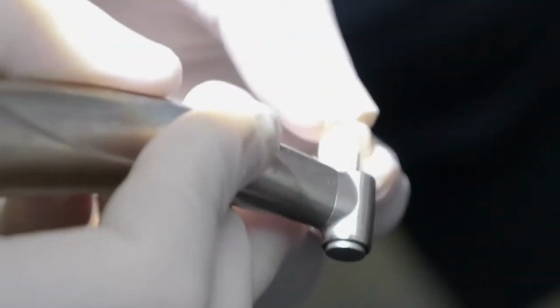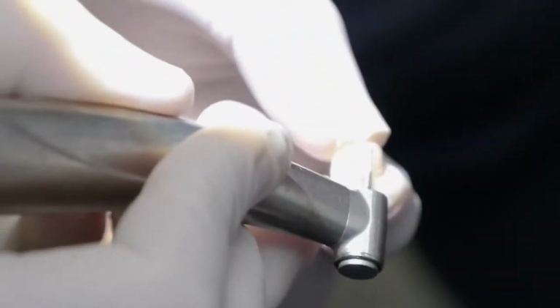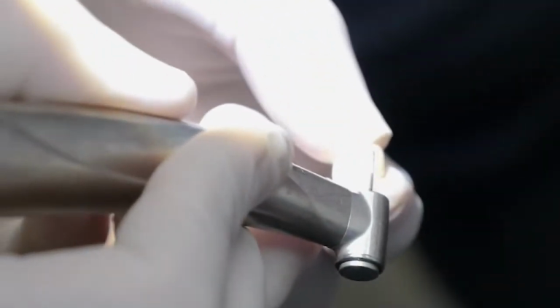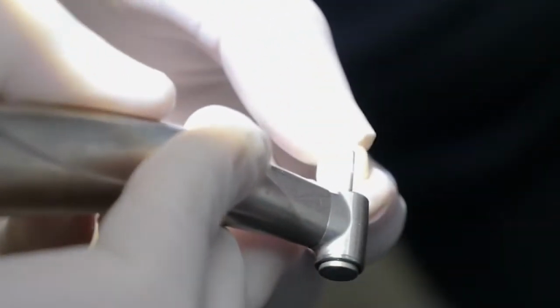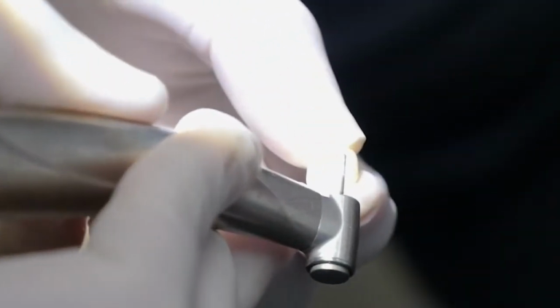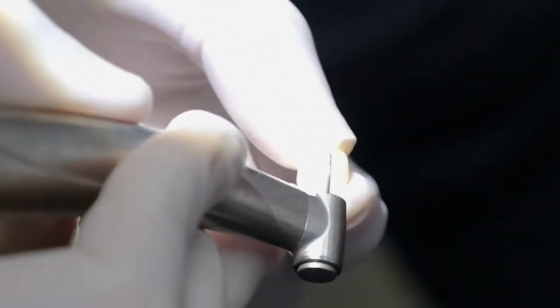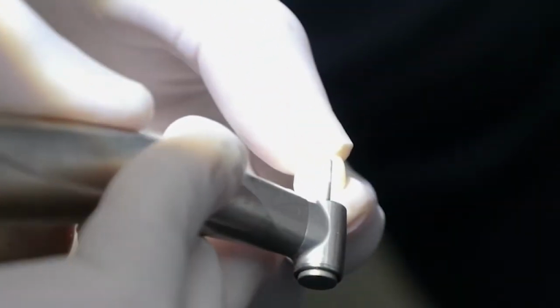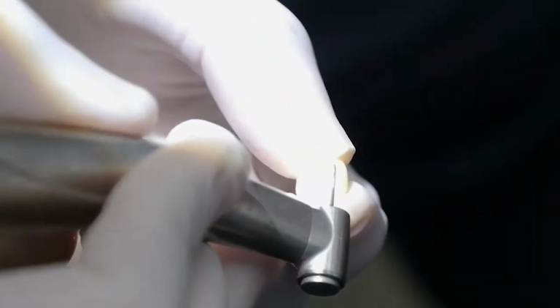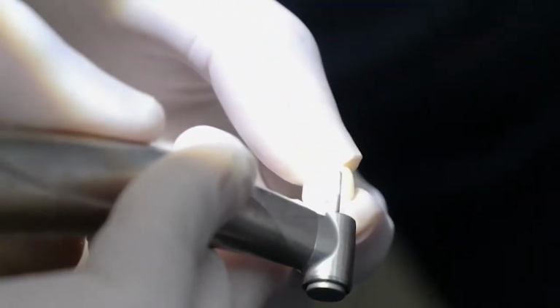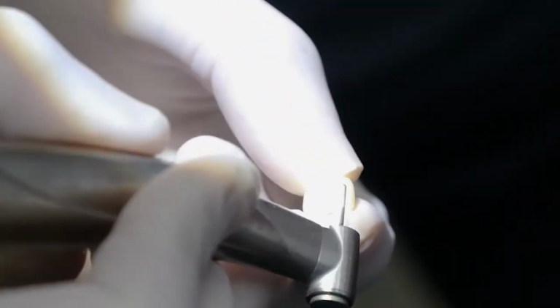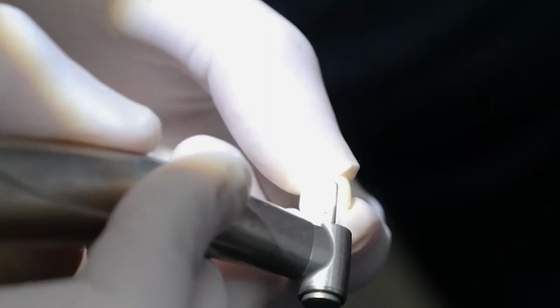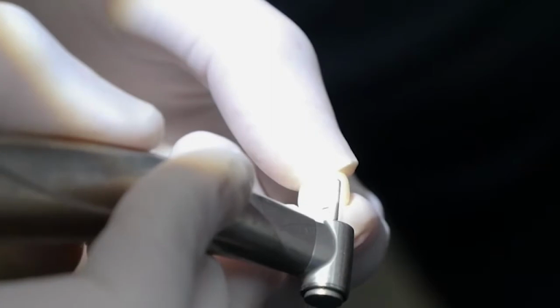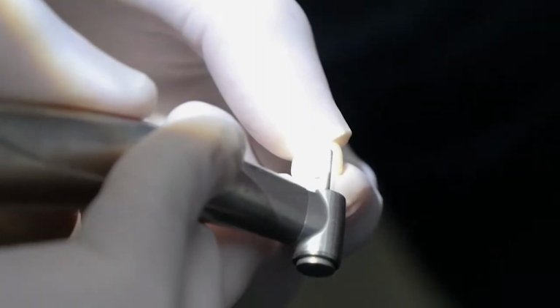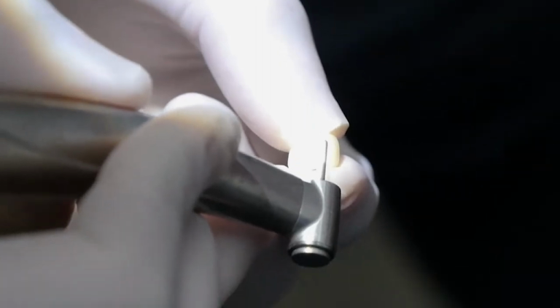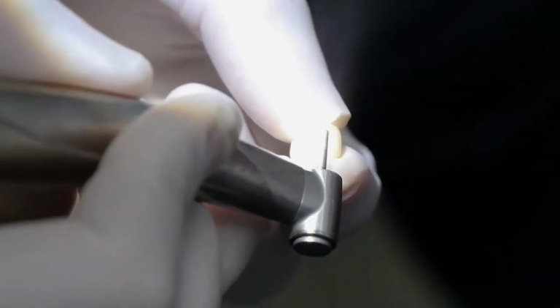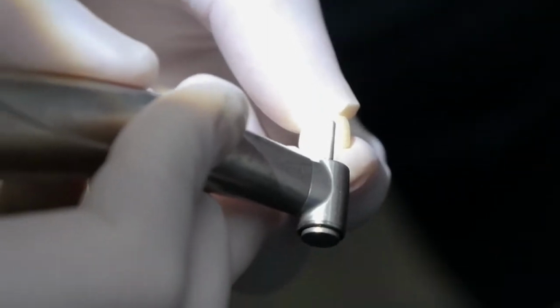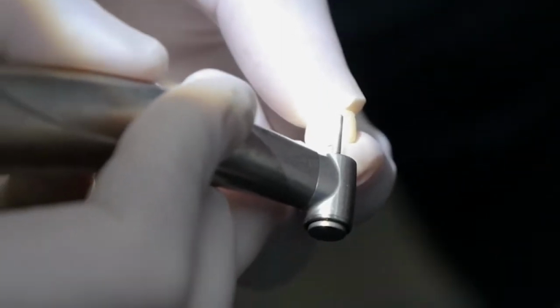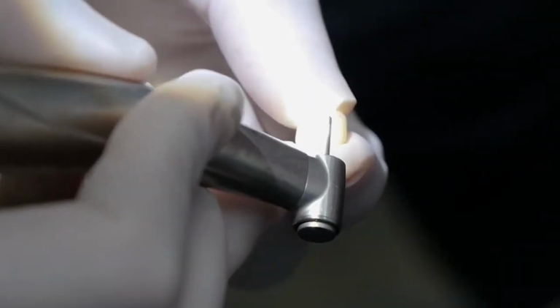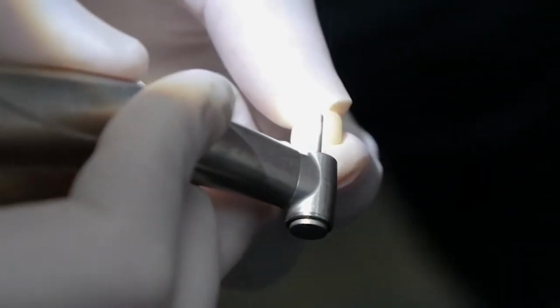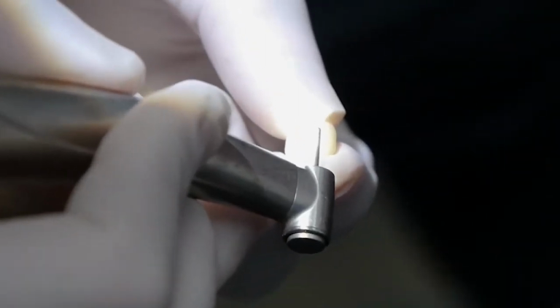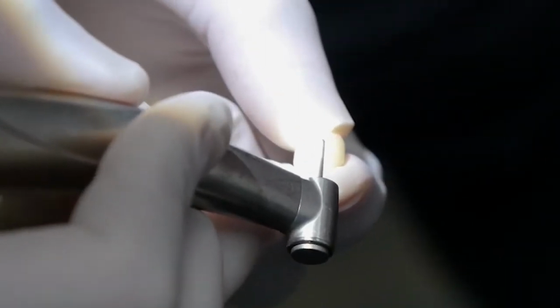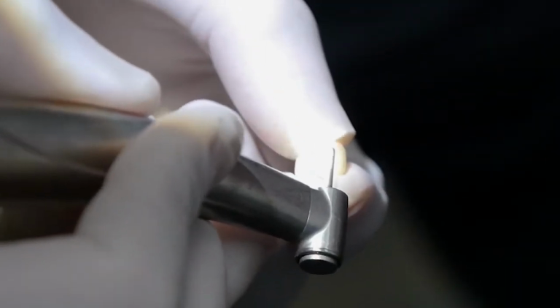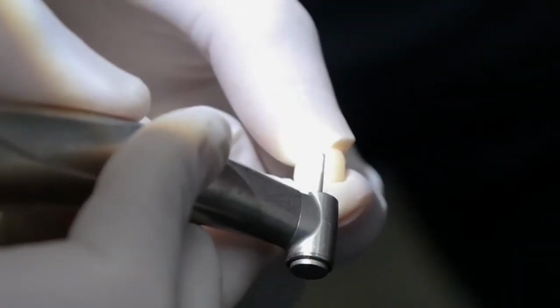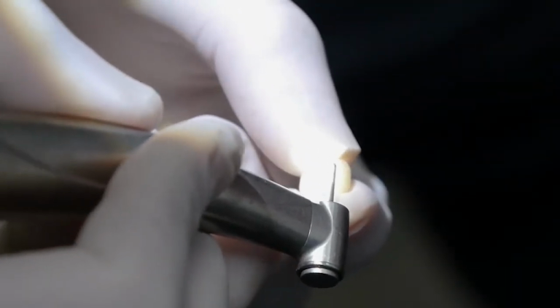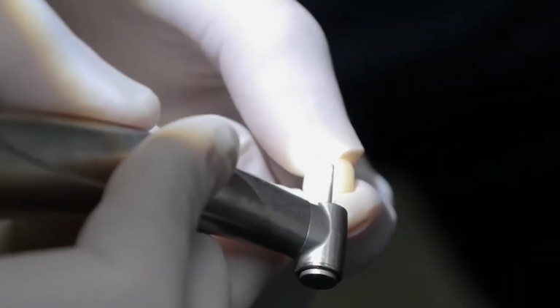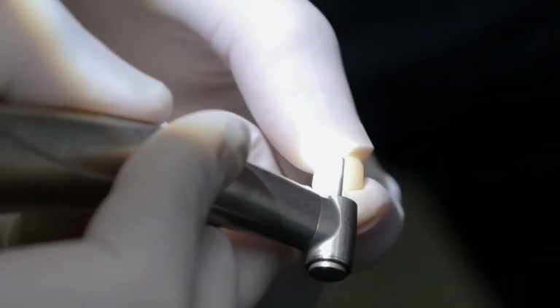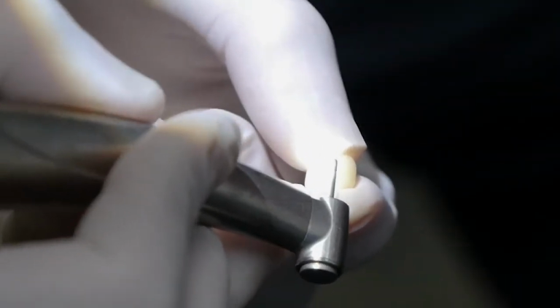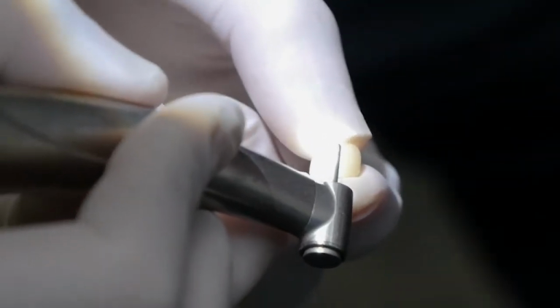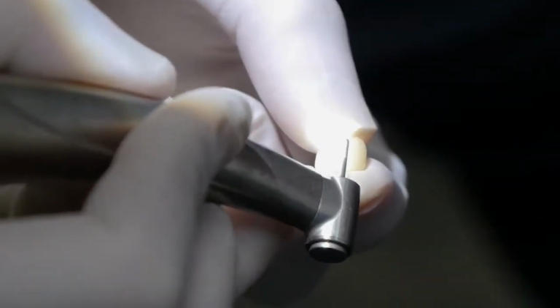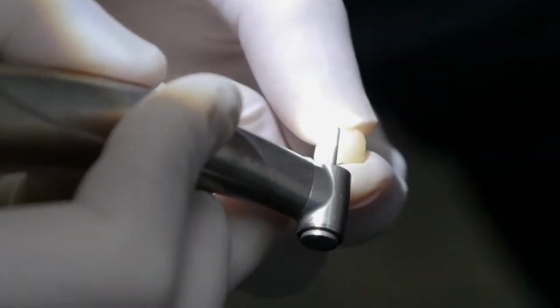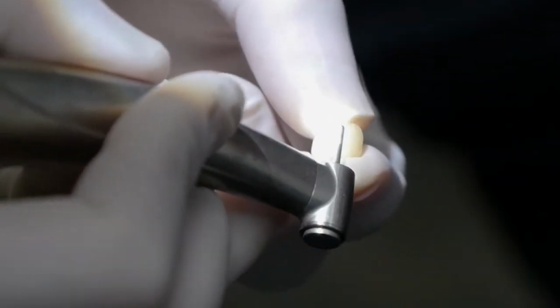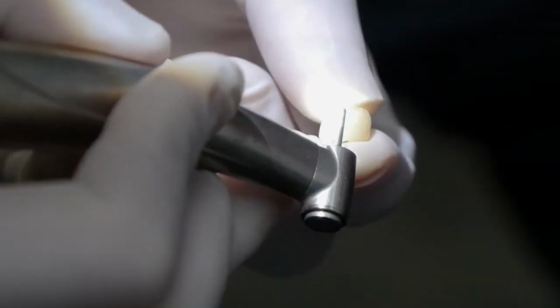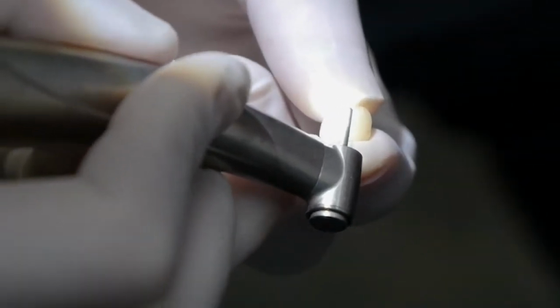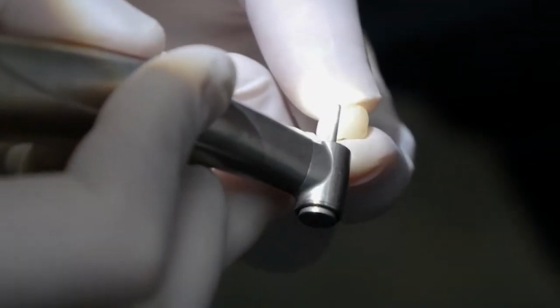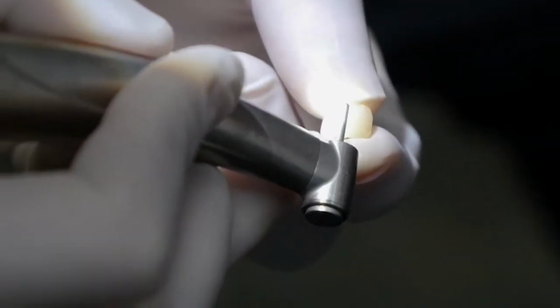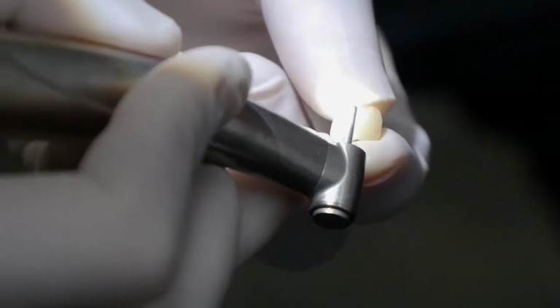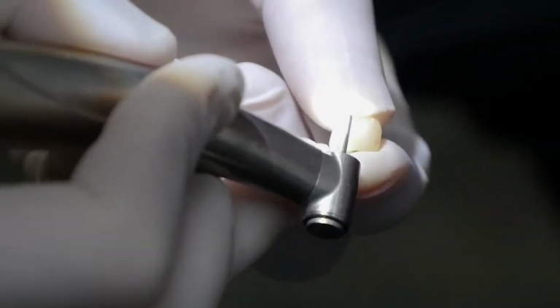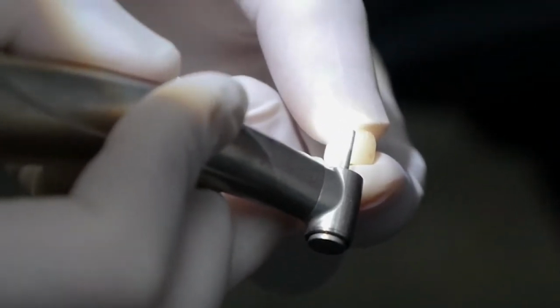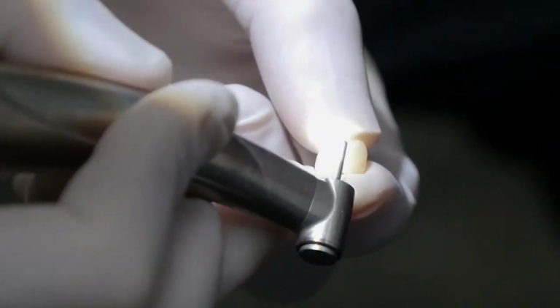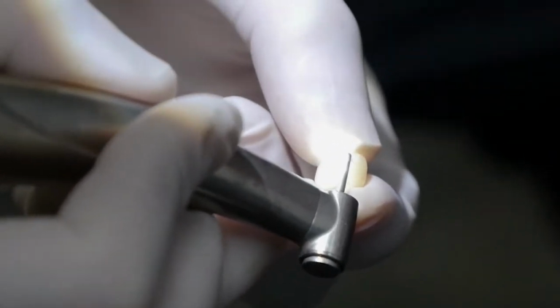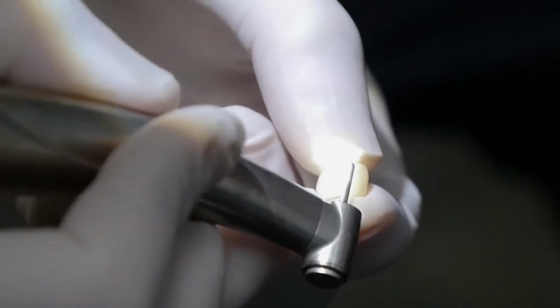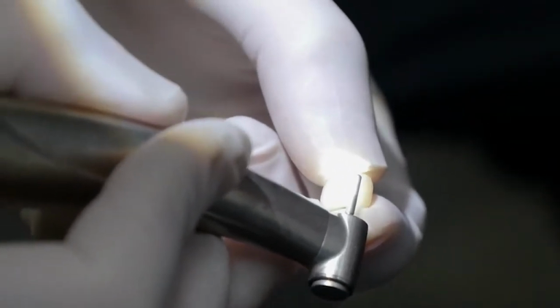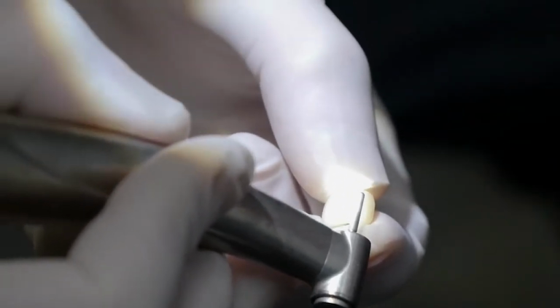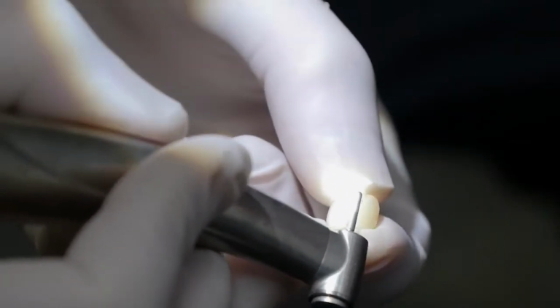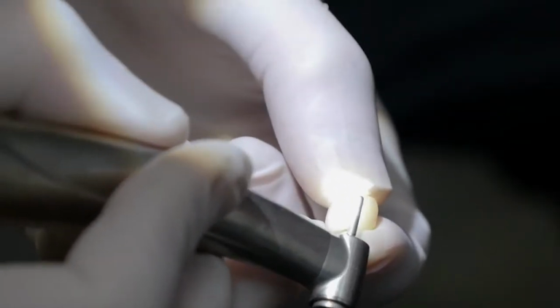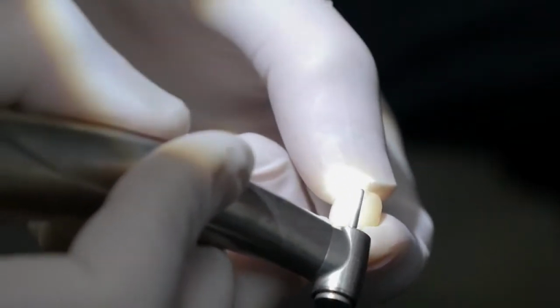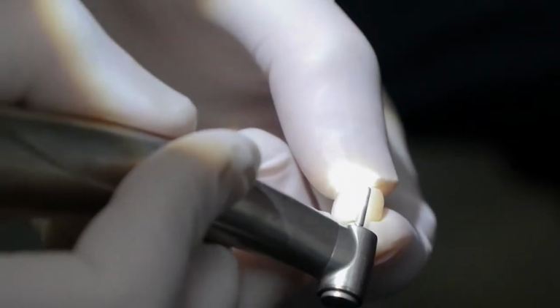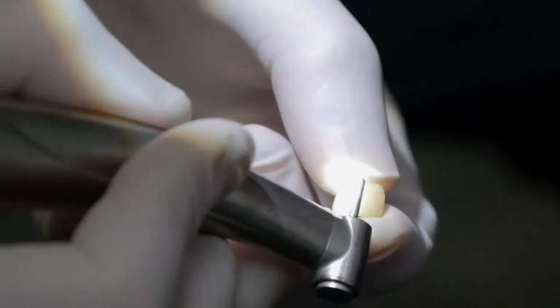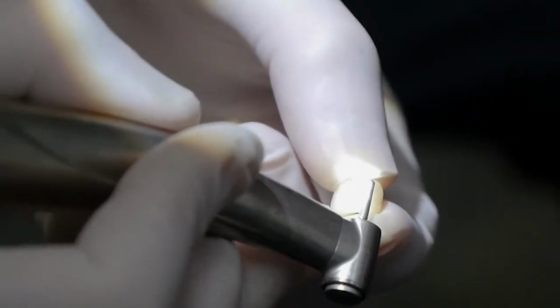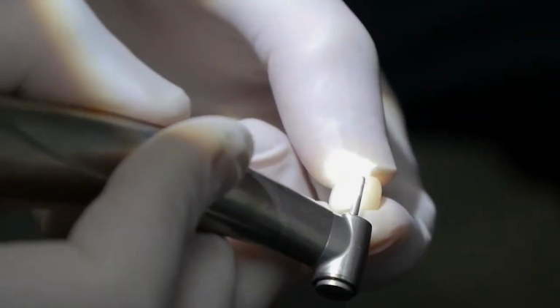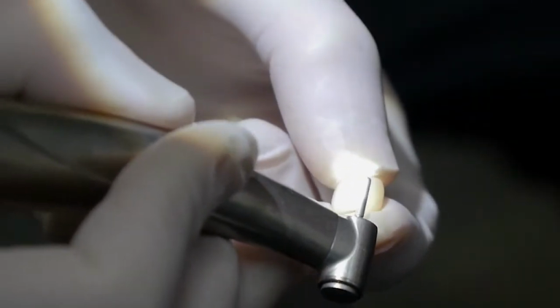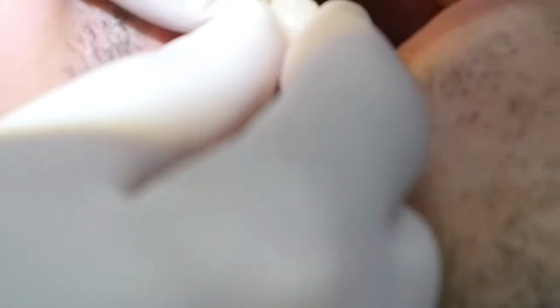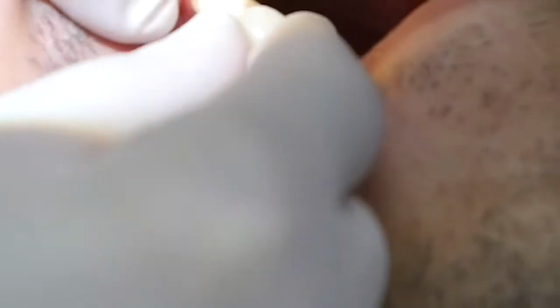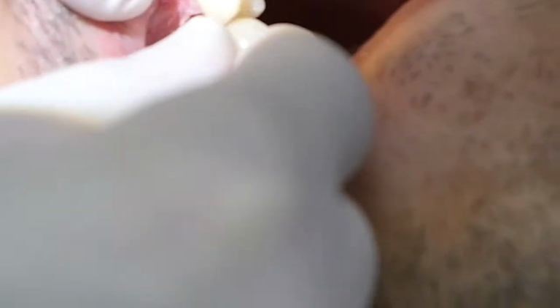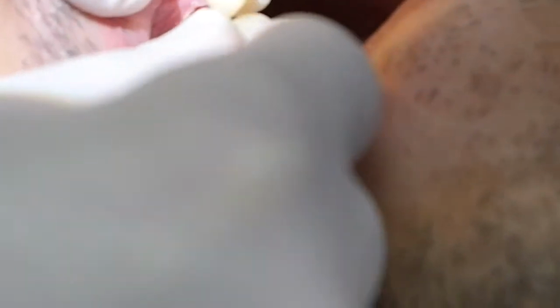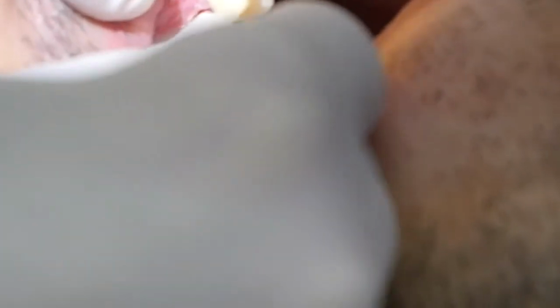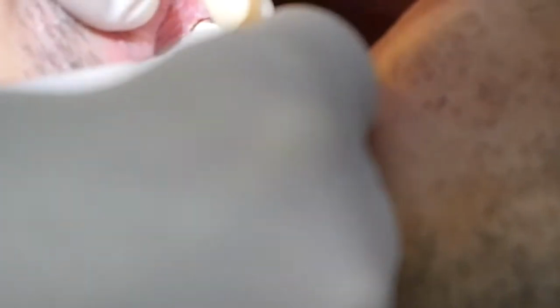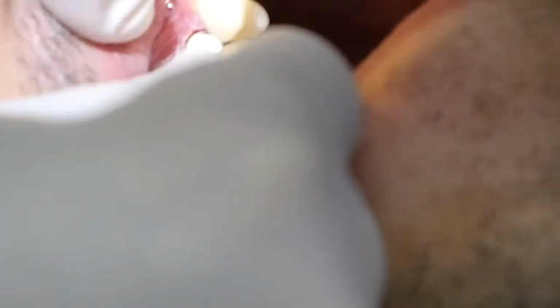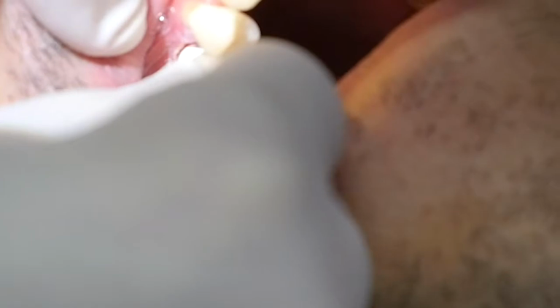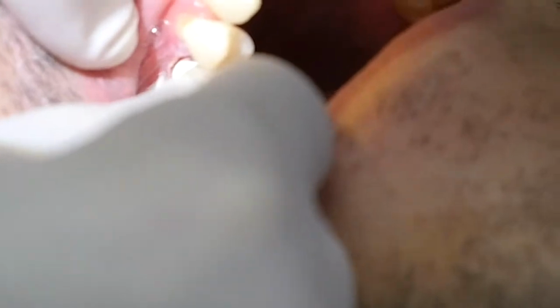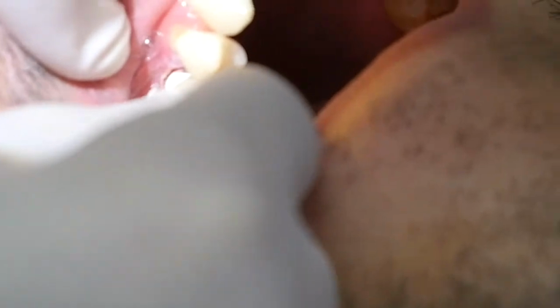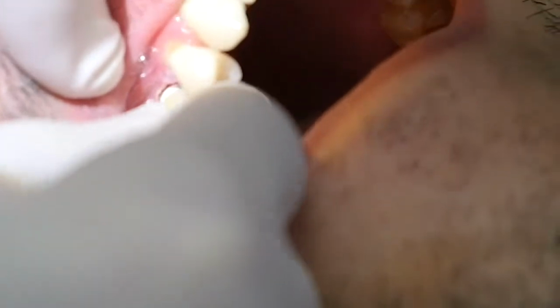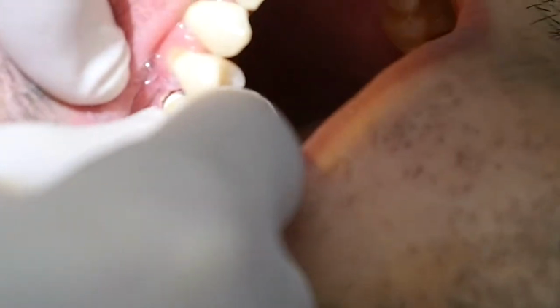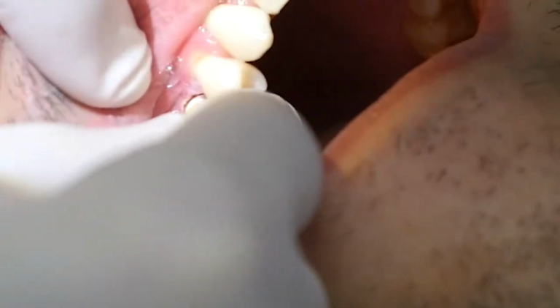Then we polish the adjusted surfaces and obtain the patient's approval before final cementation.